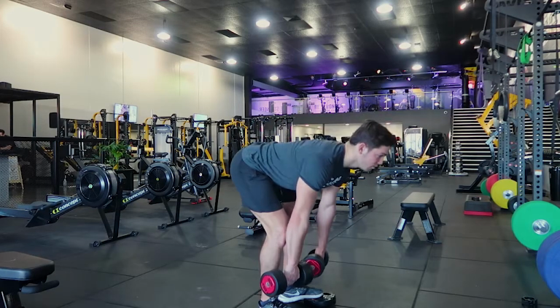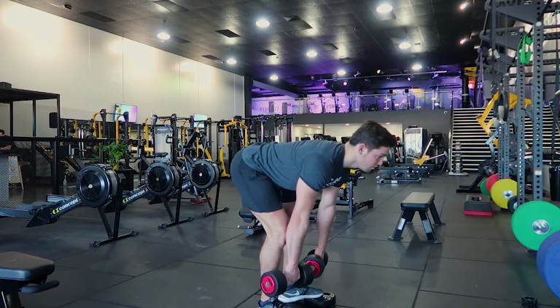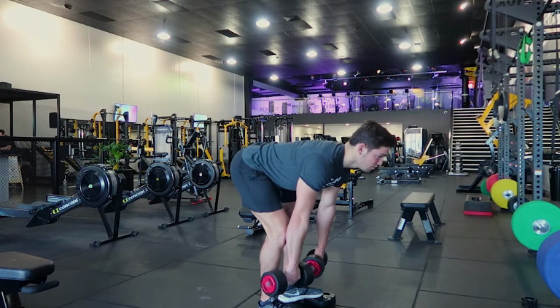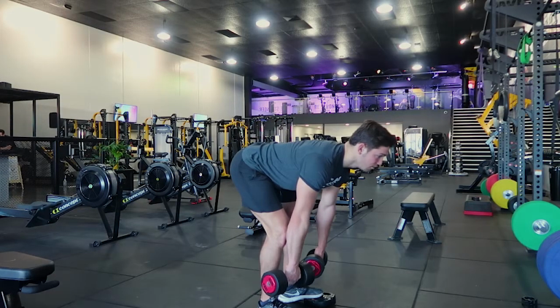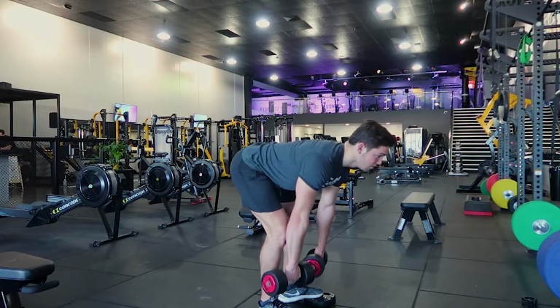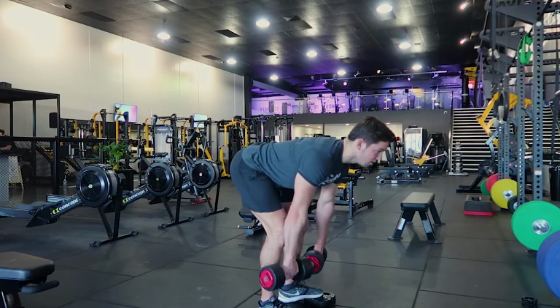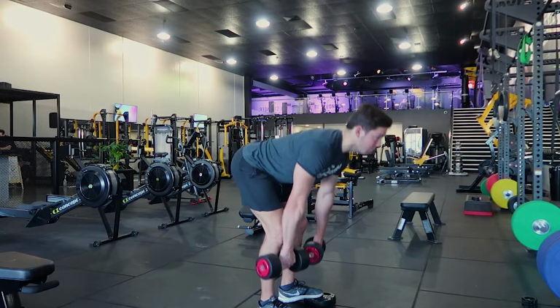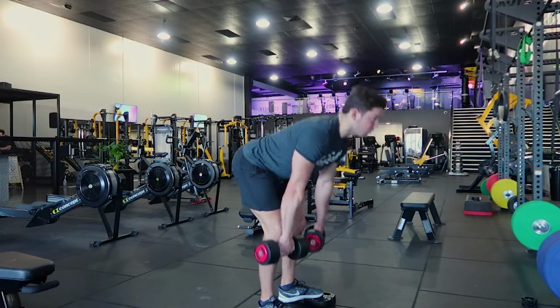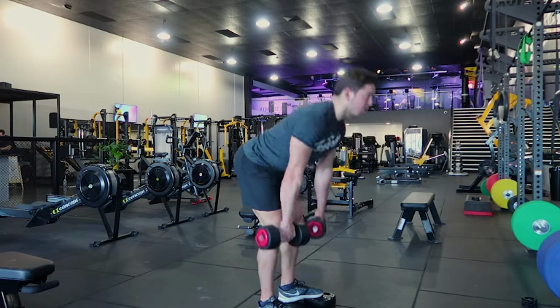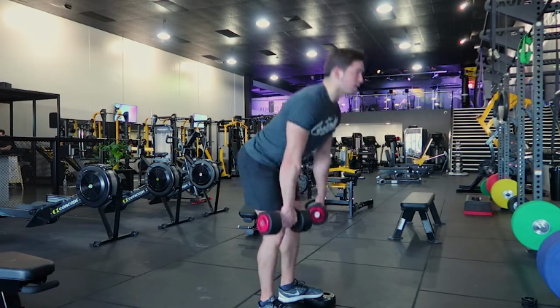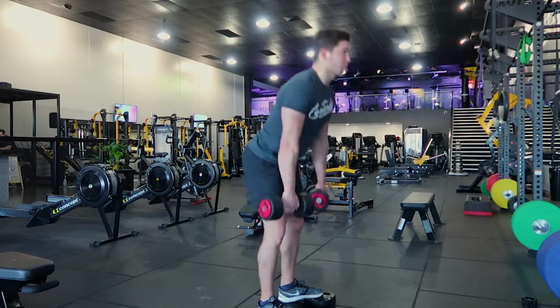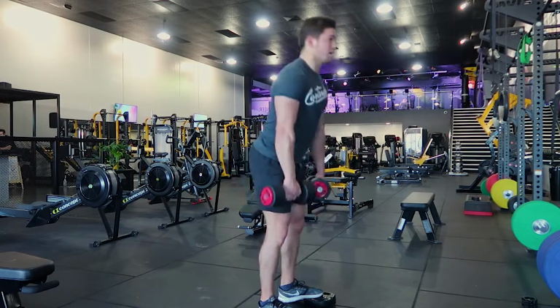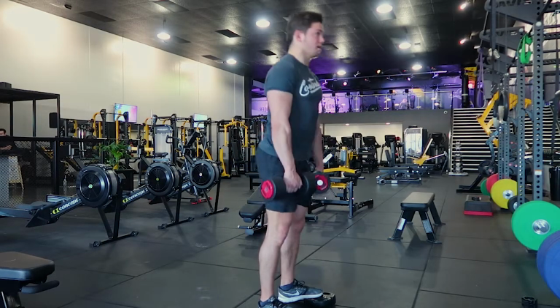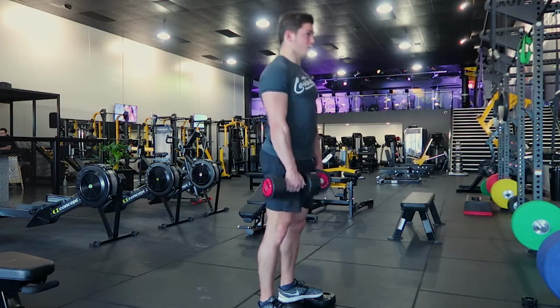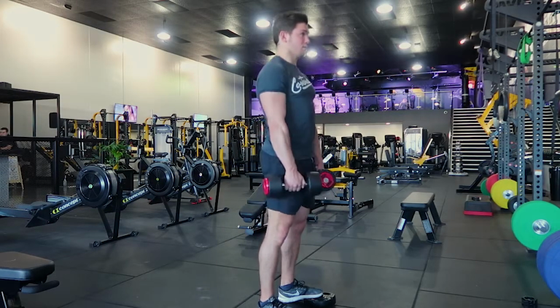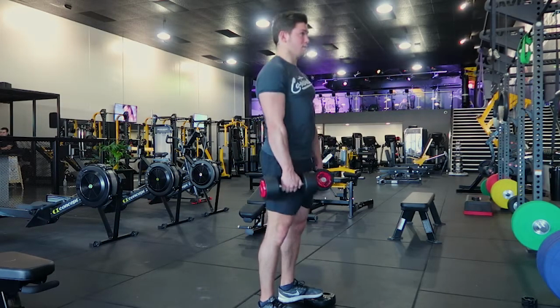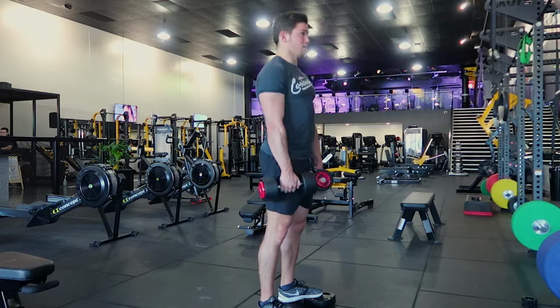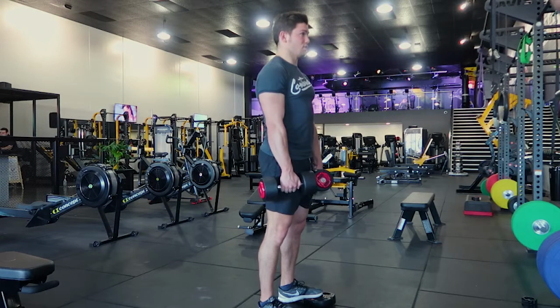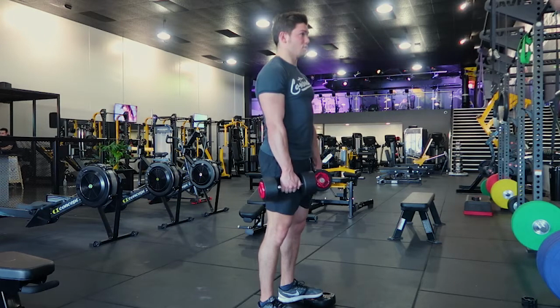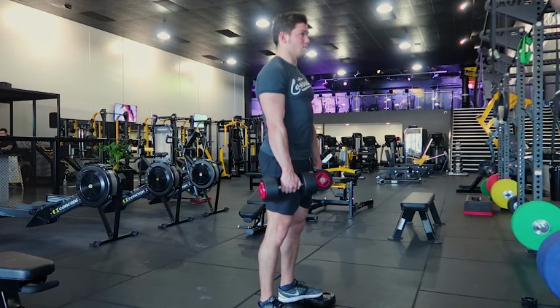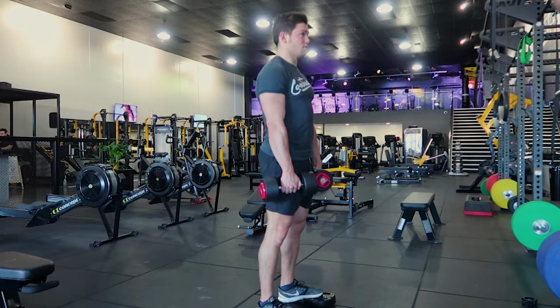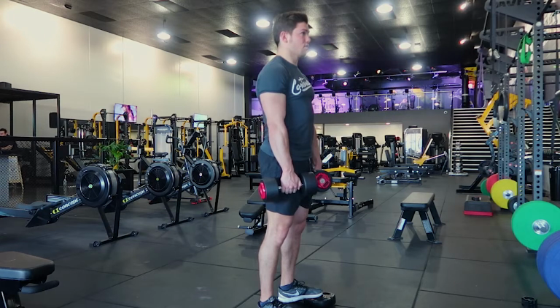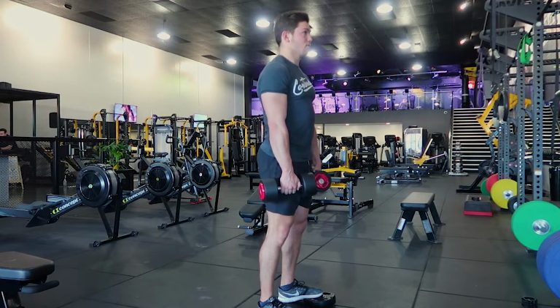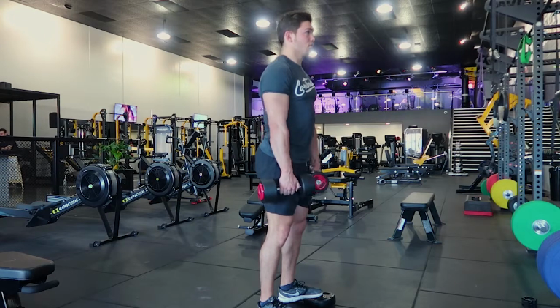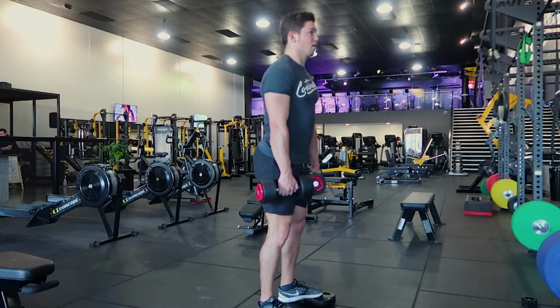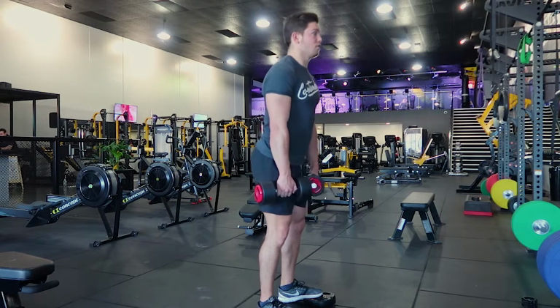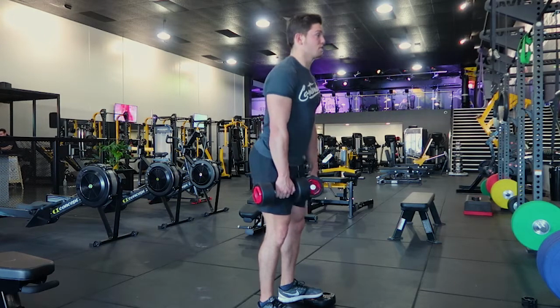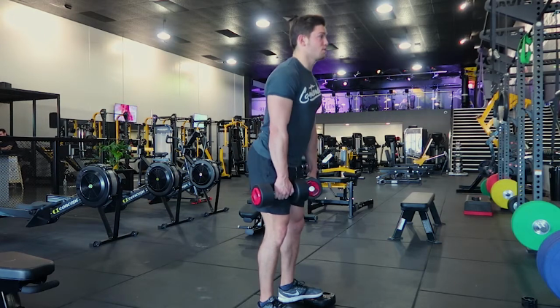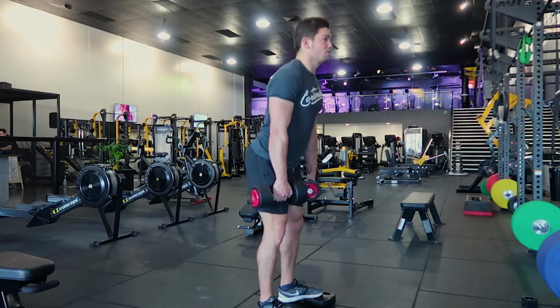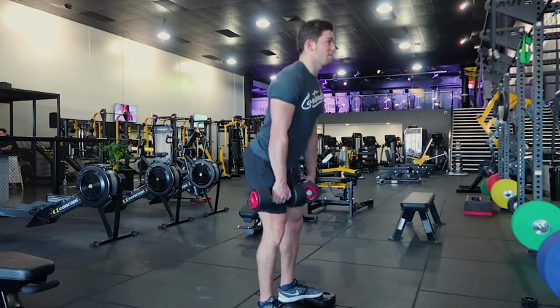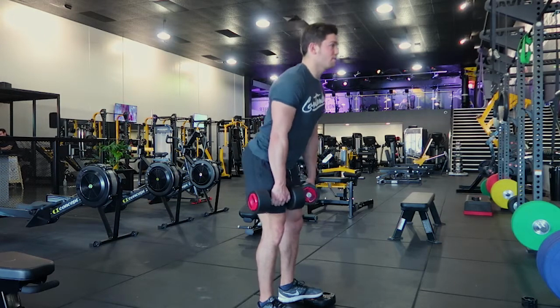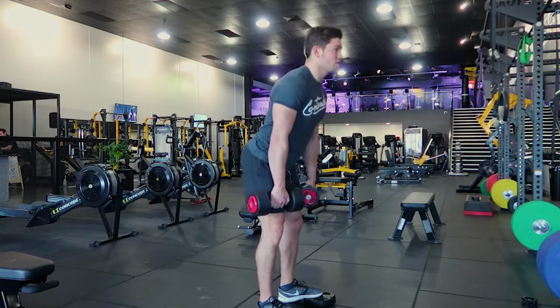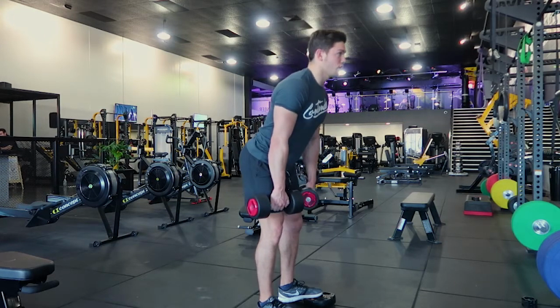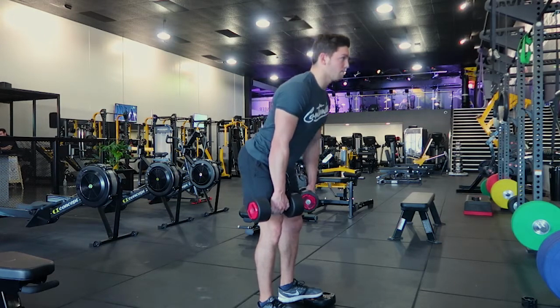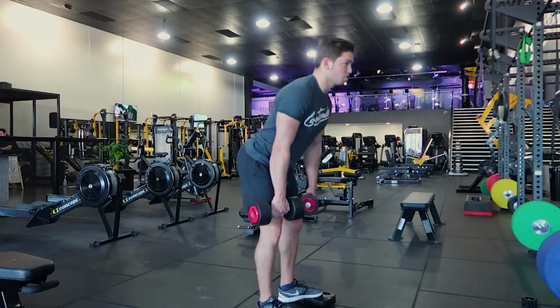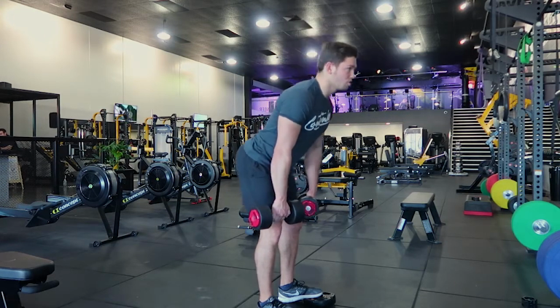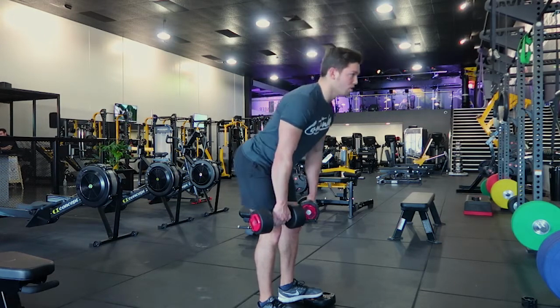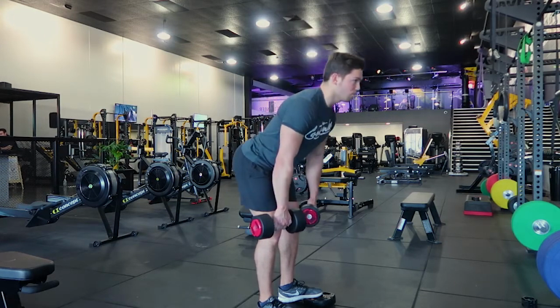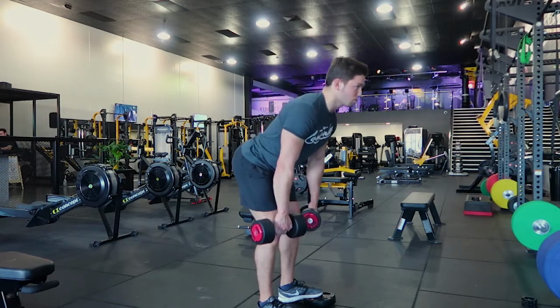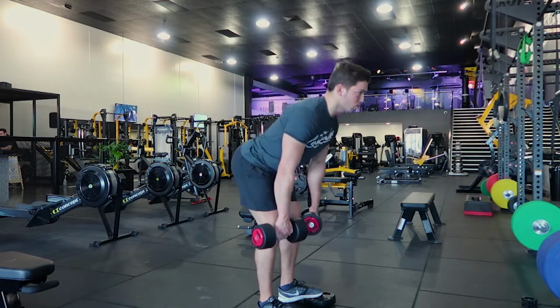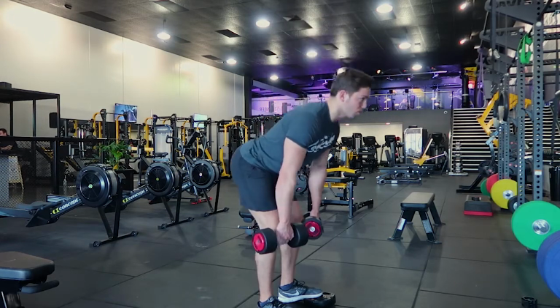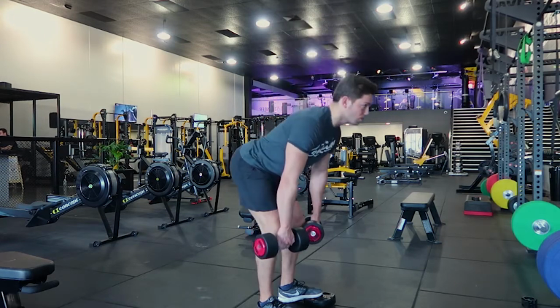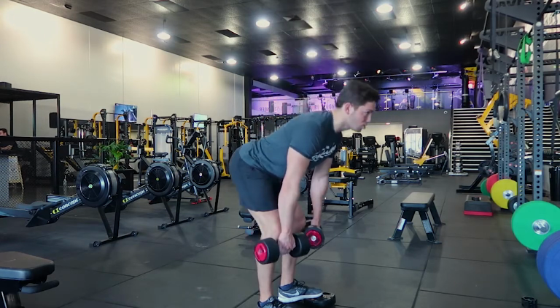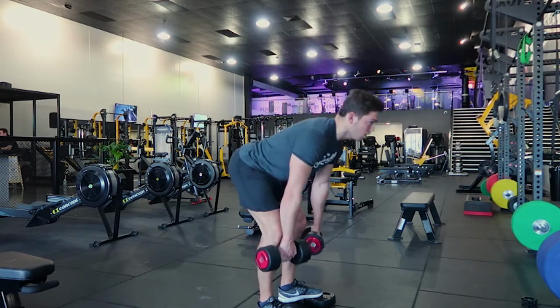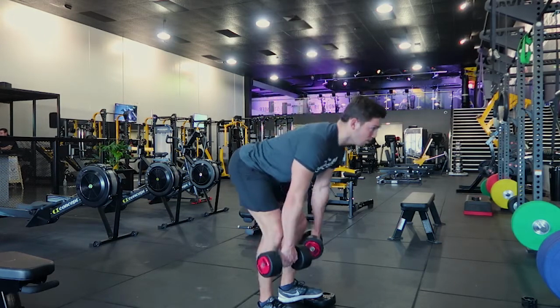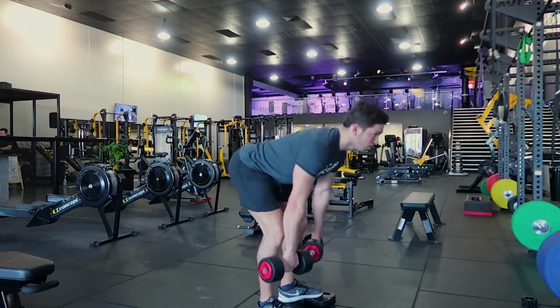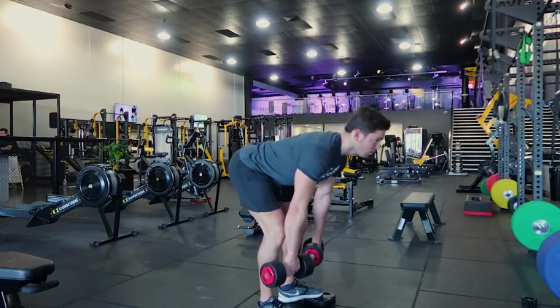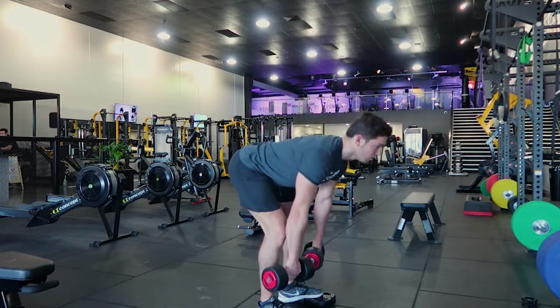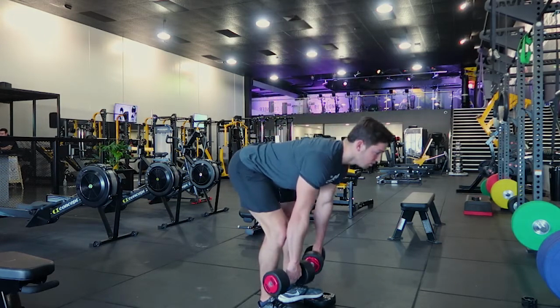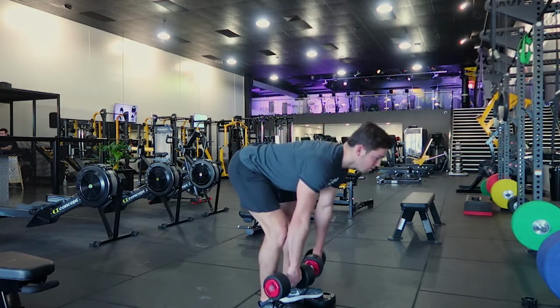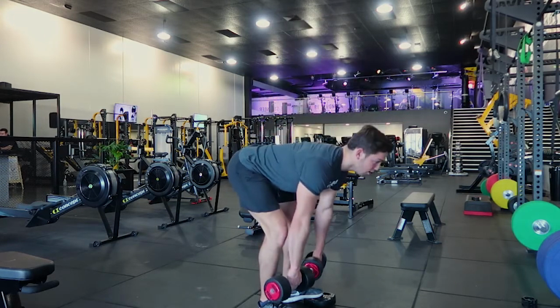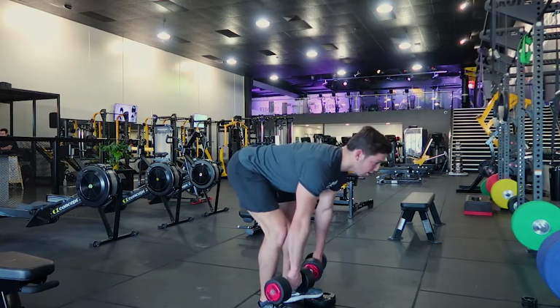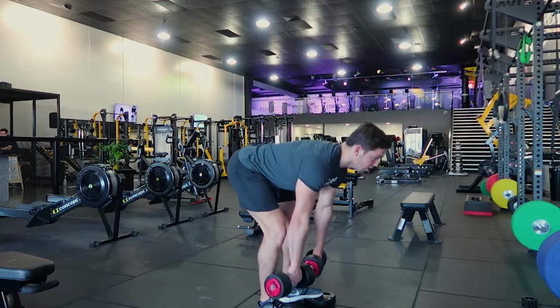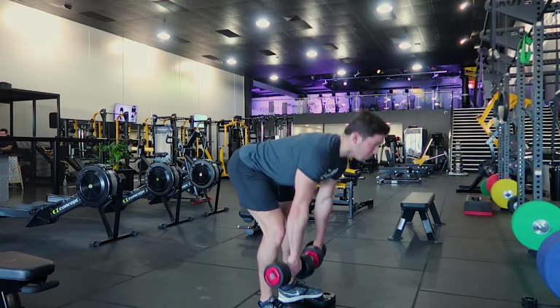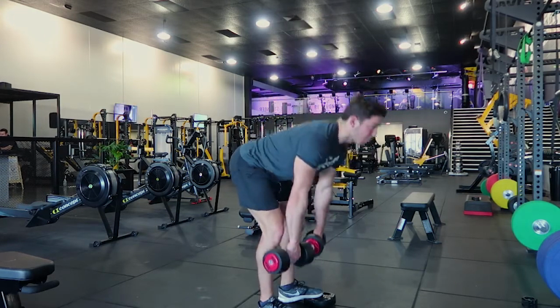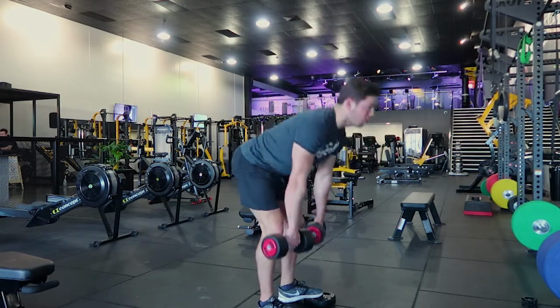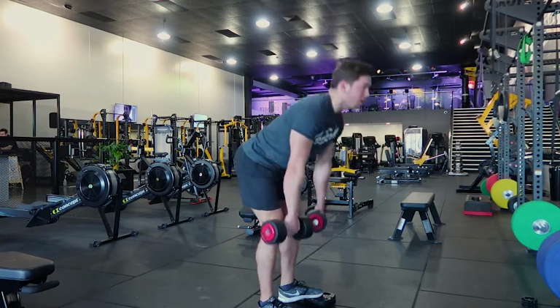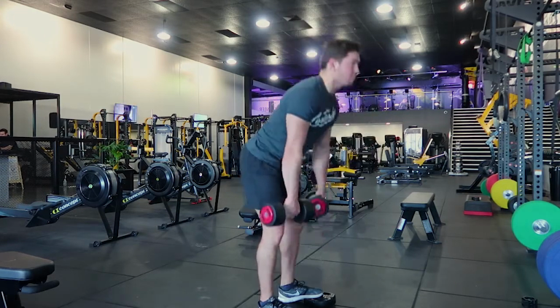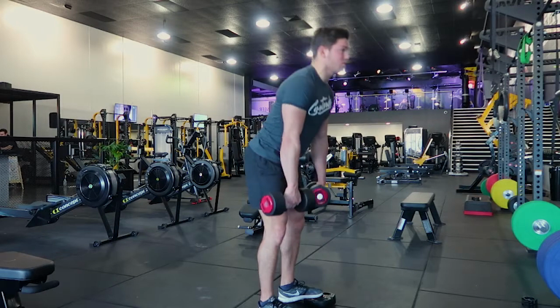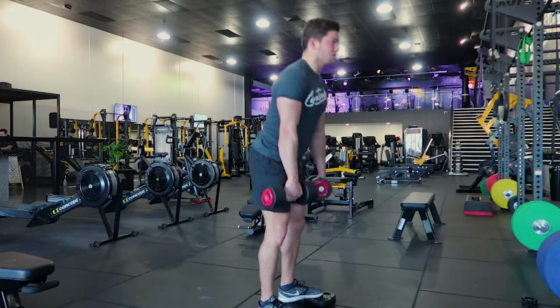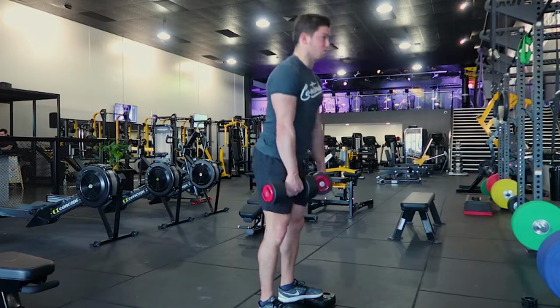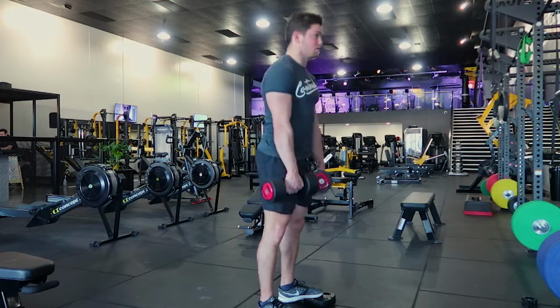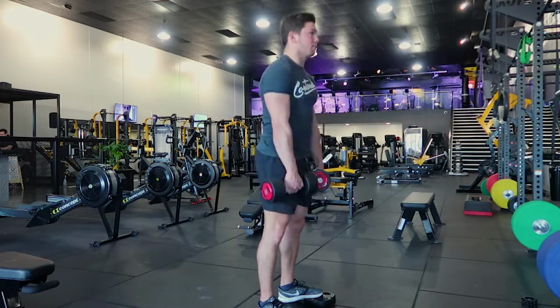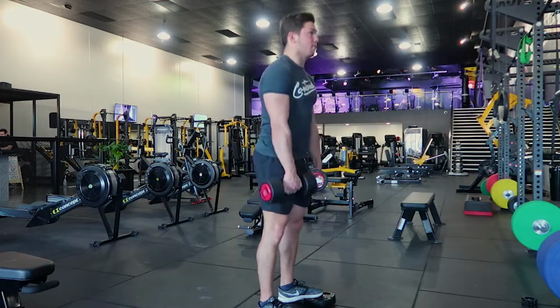Now pulling up — squeeze. You're always squeezing at the top. Control, control, control — and pull up, squeeze the bum.